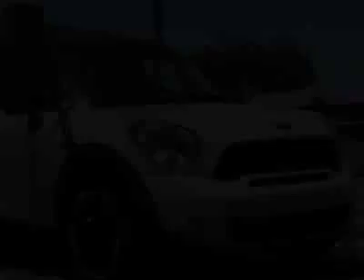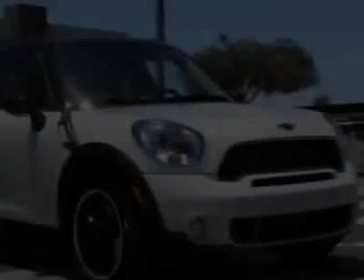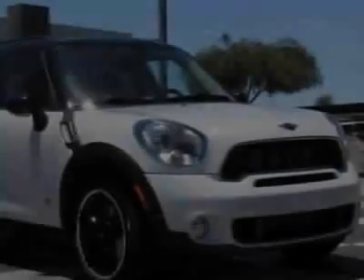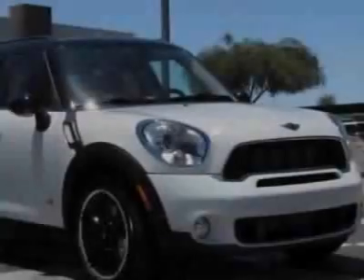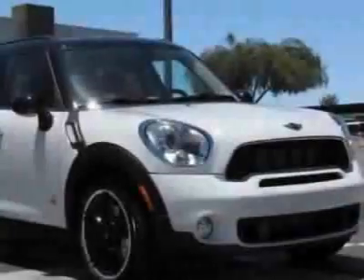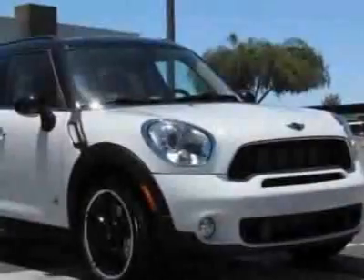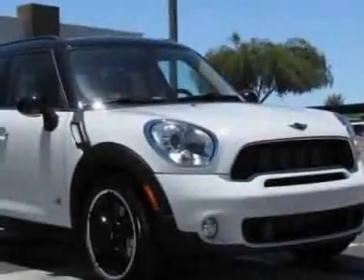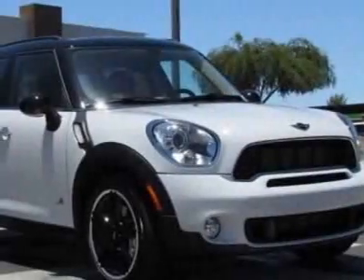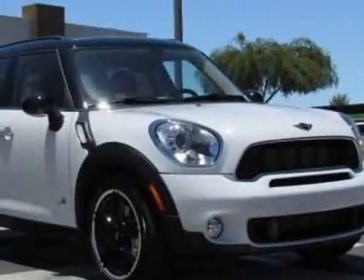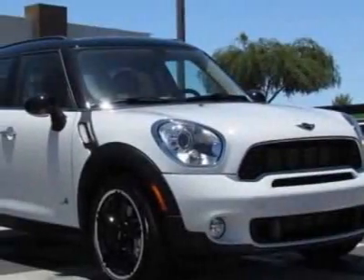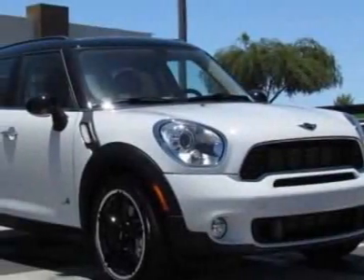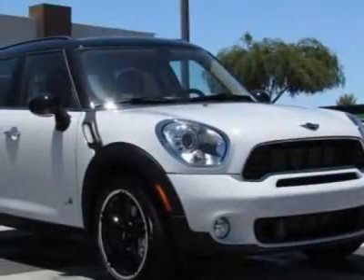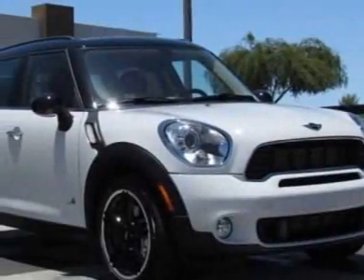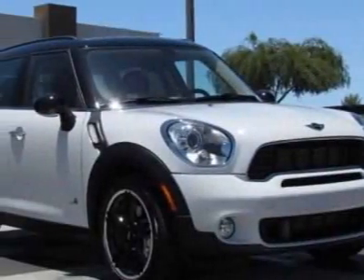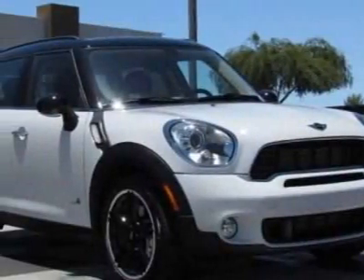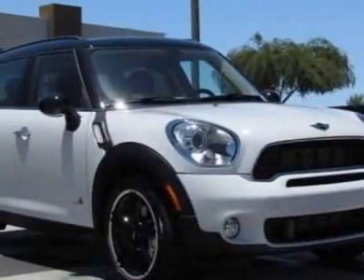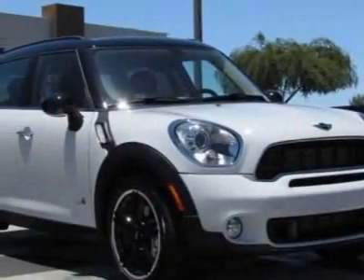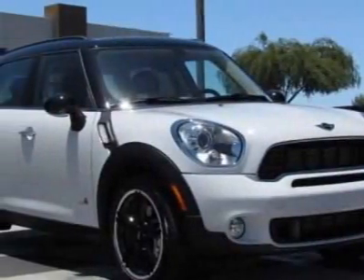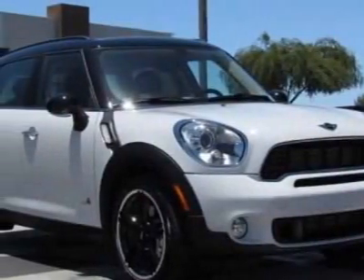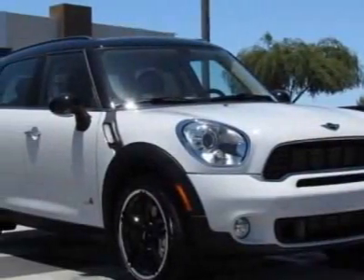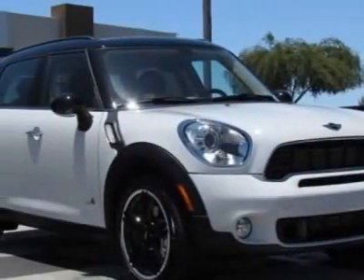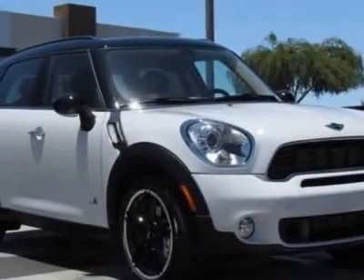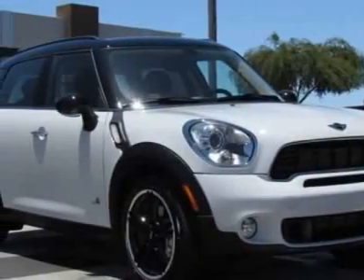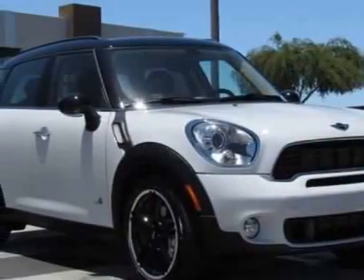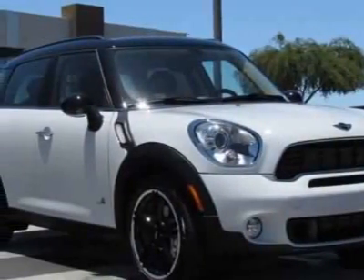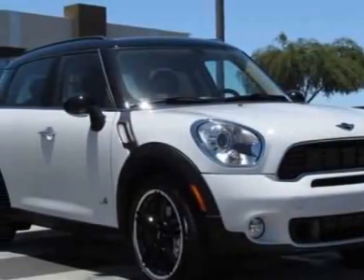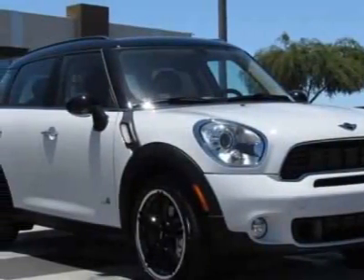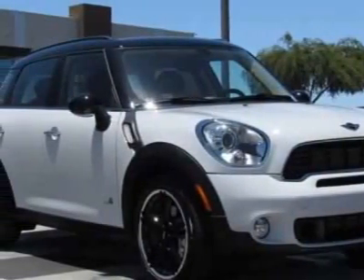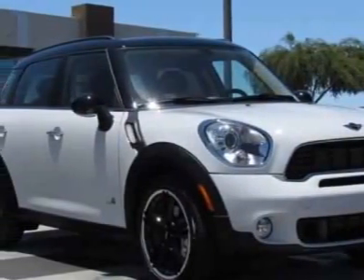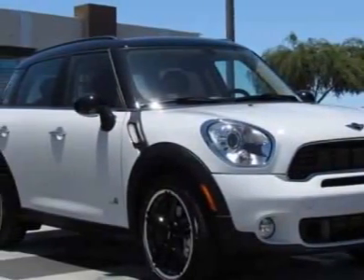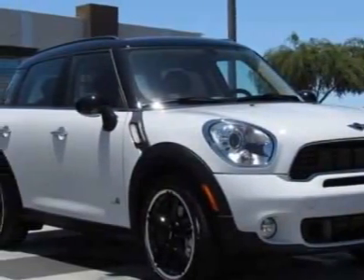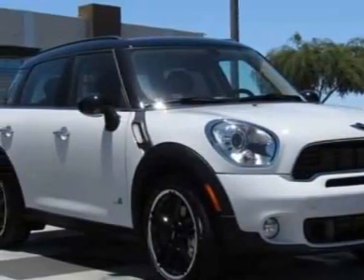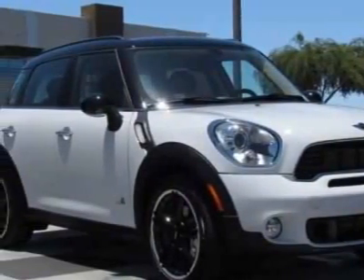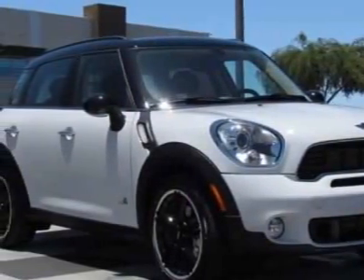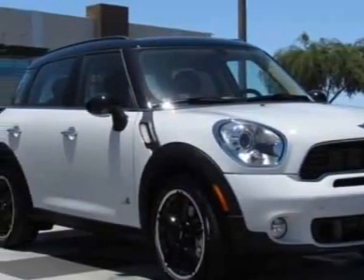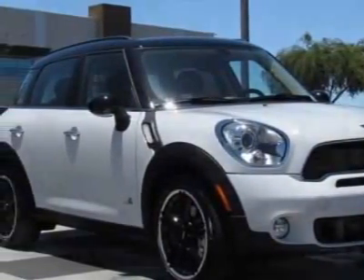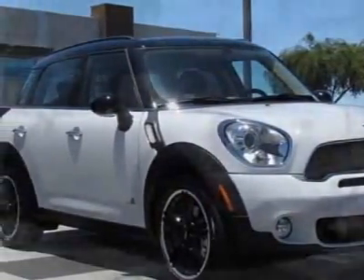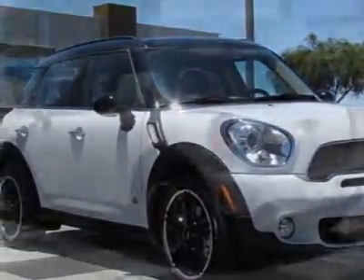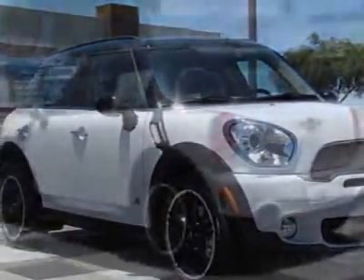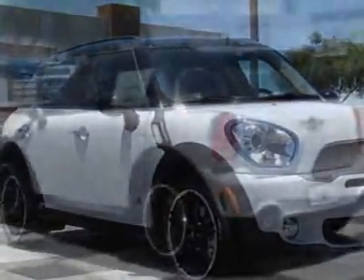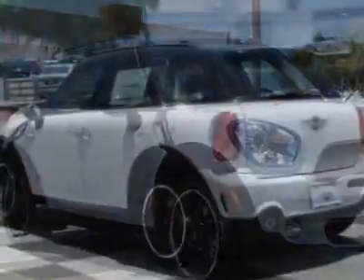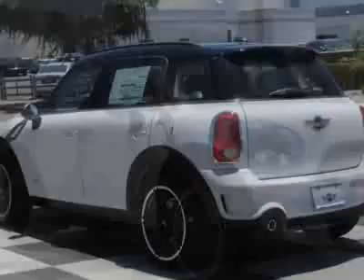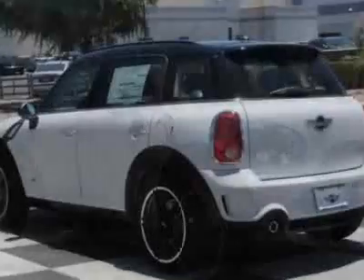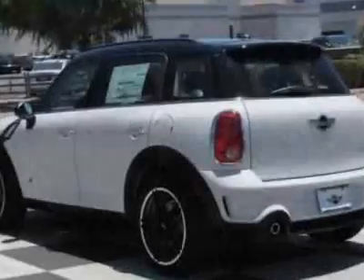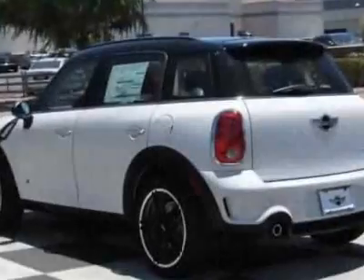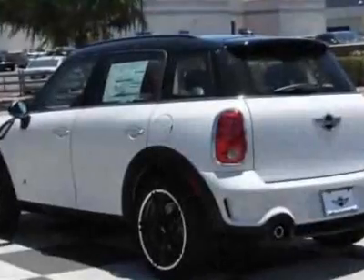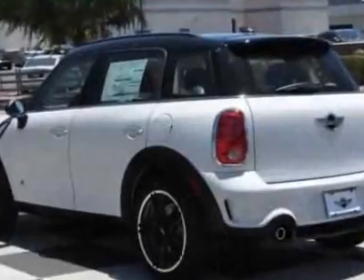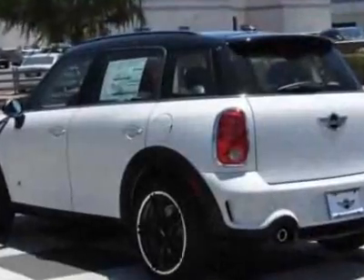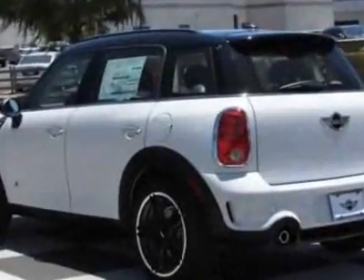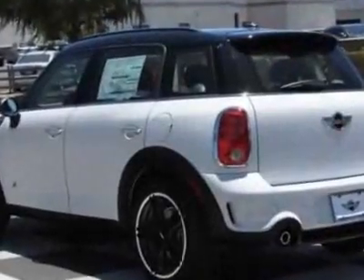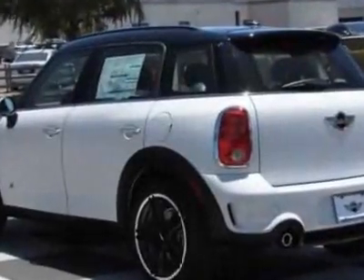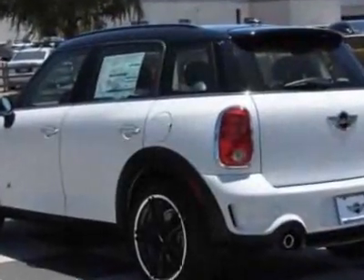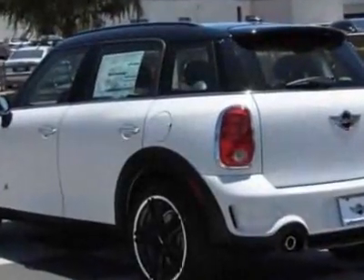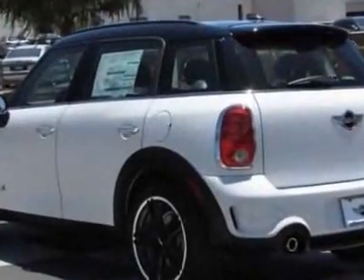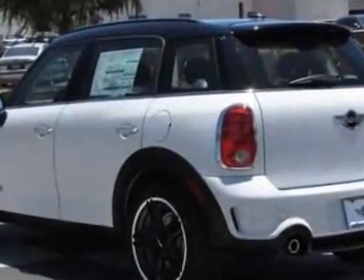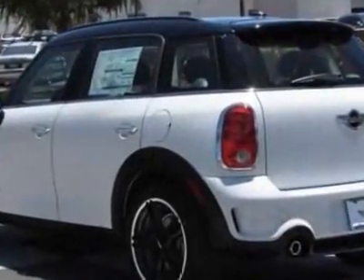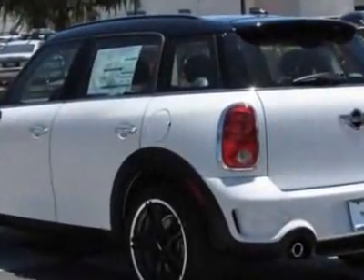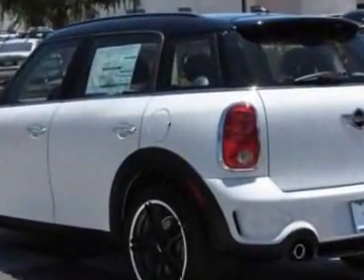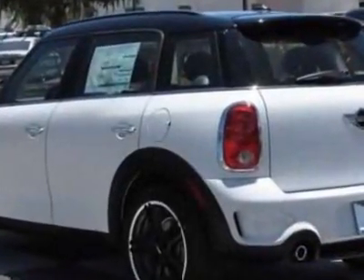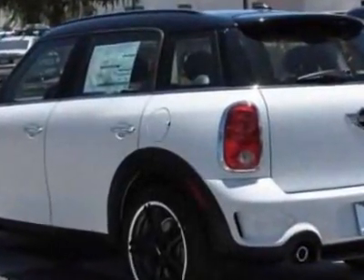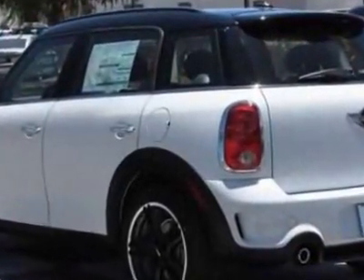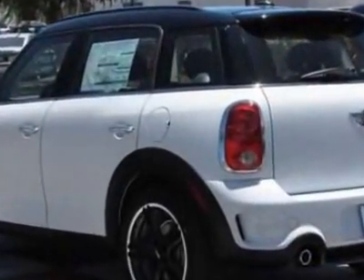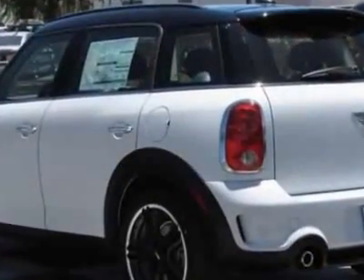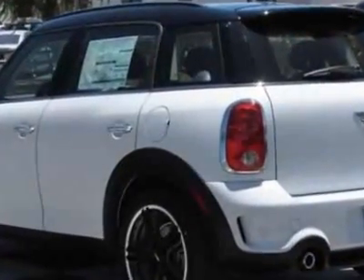Look at this new 2011 Mini Cooper Countryman. For your protection, this vehicle has a full factory warranty.